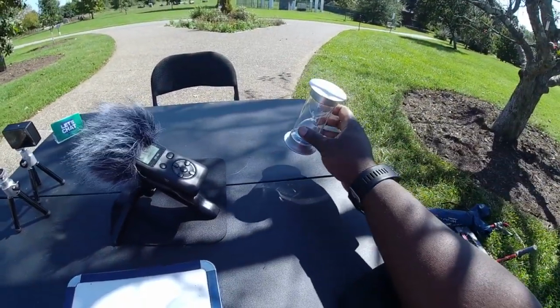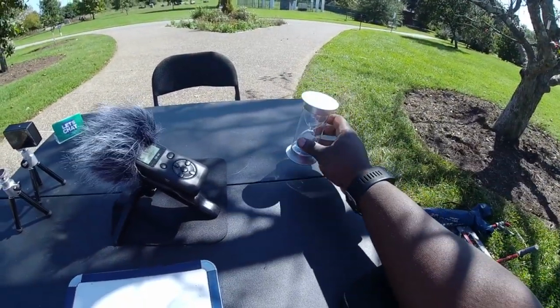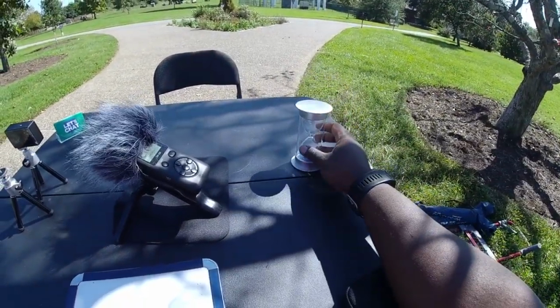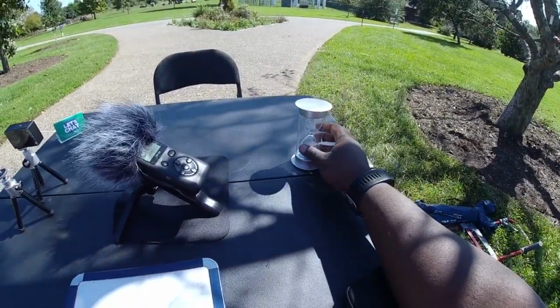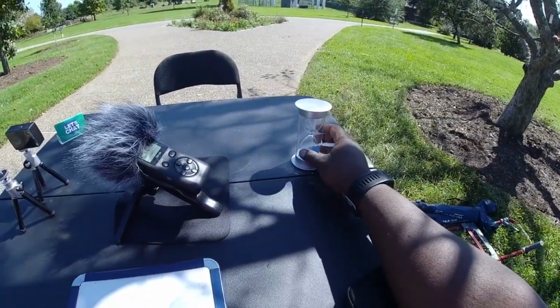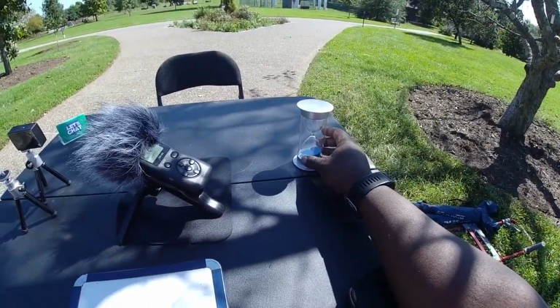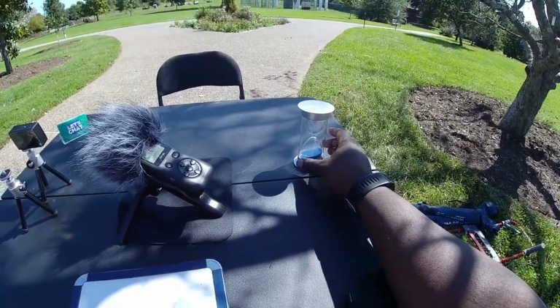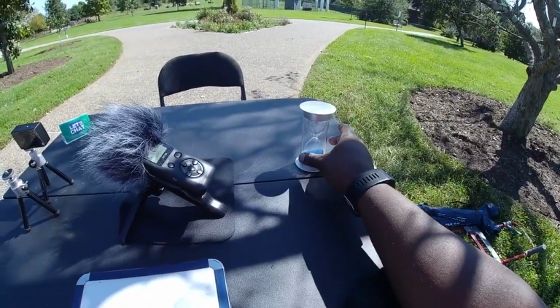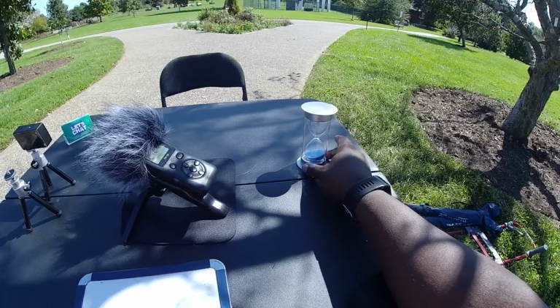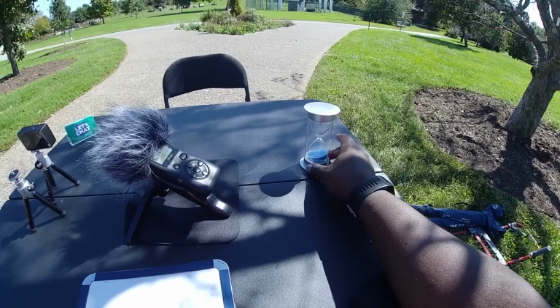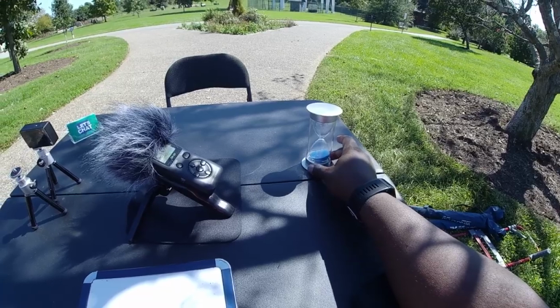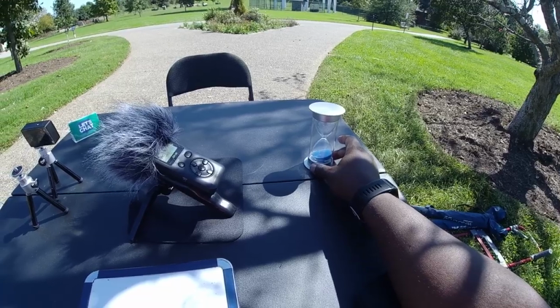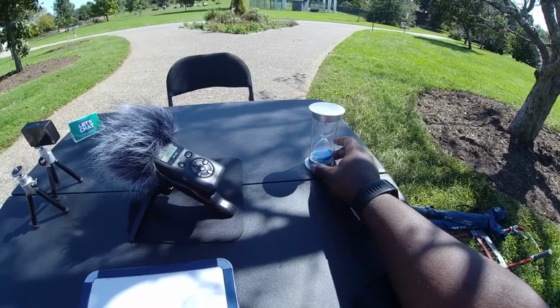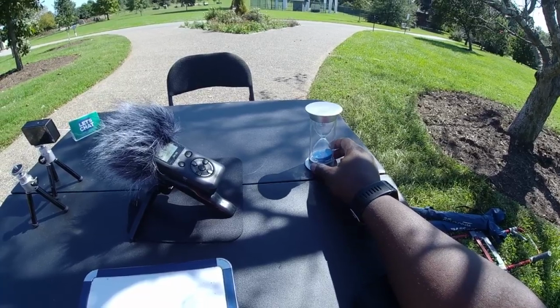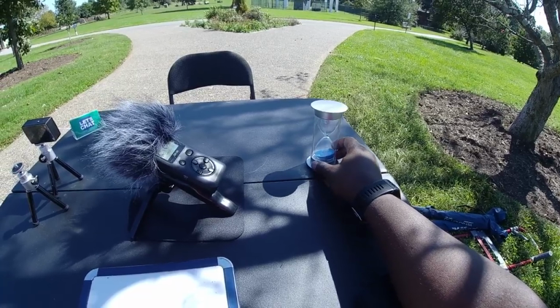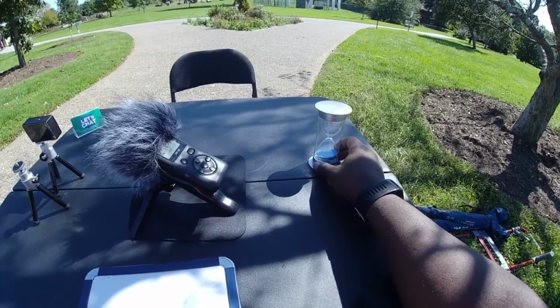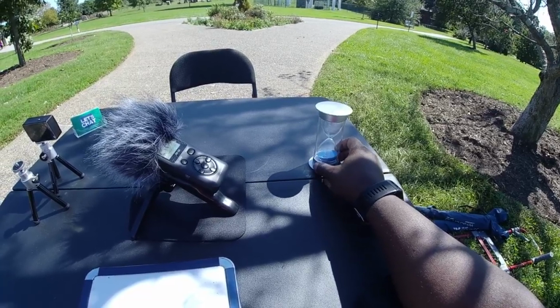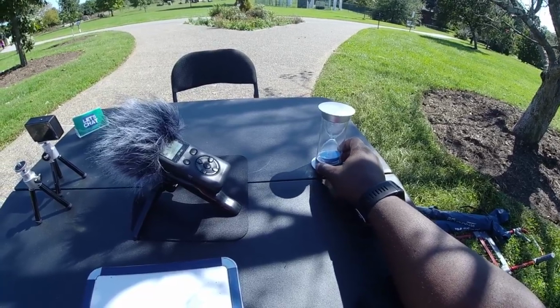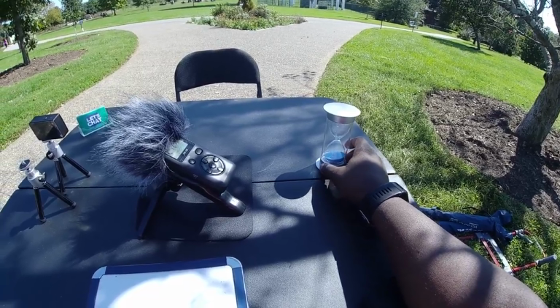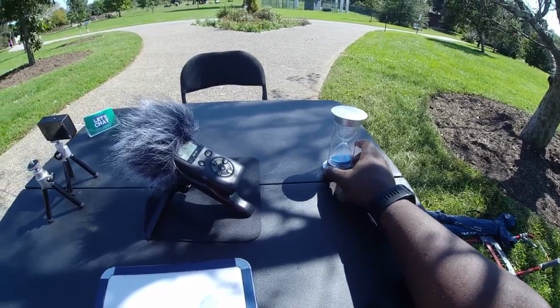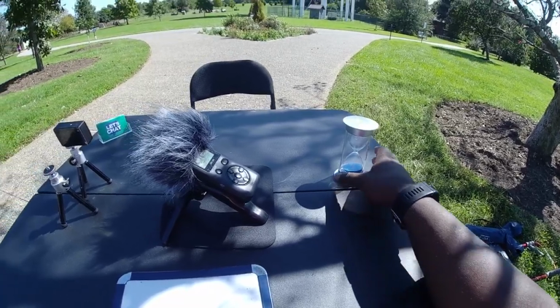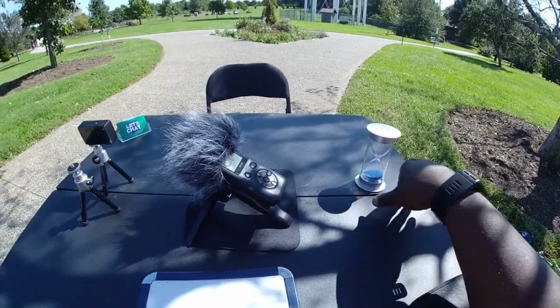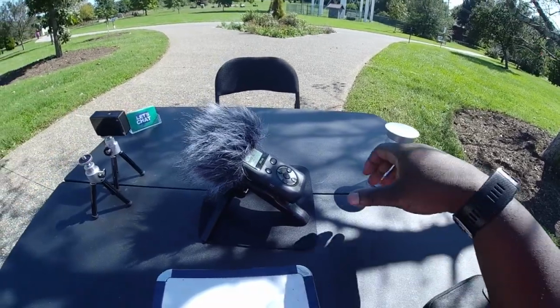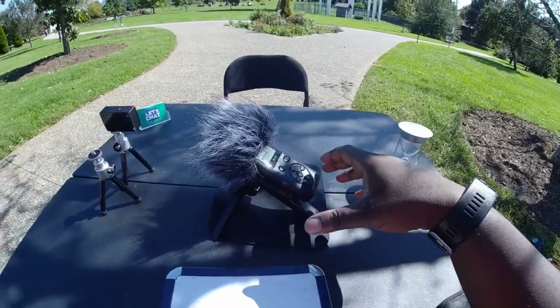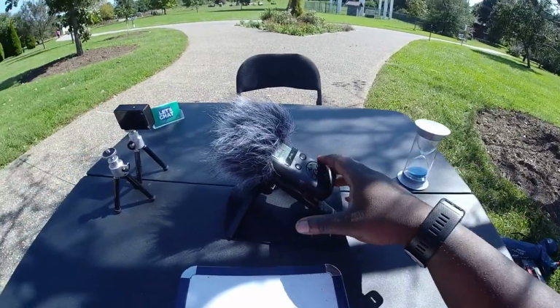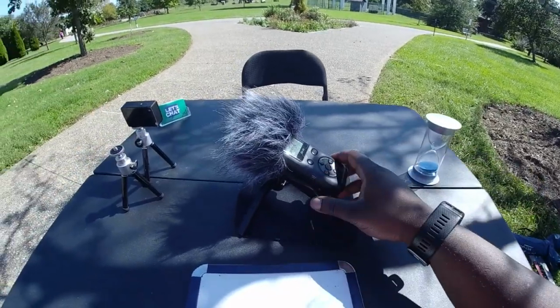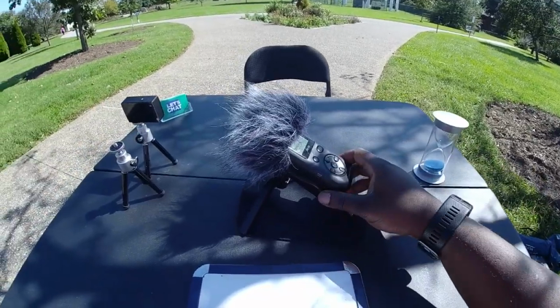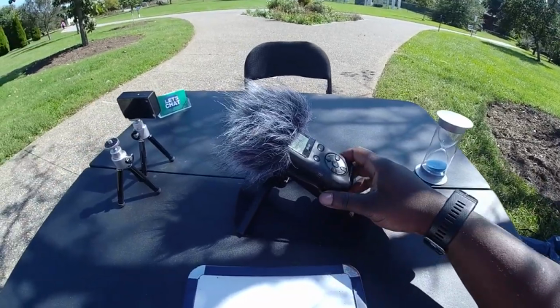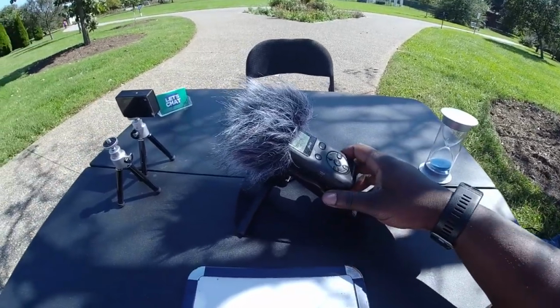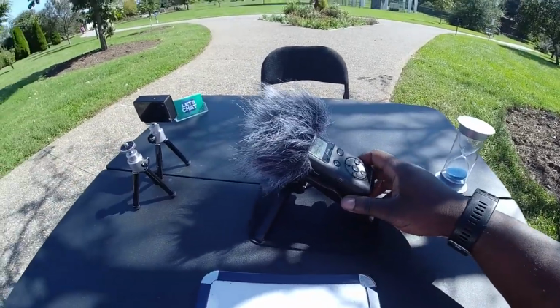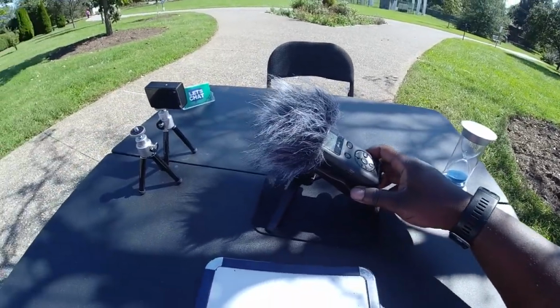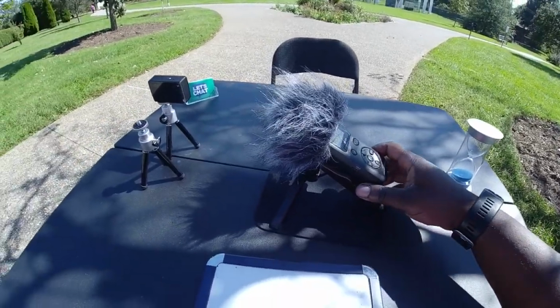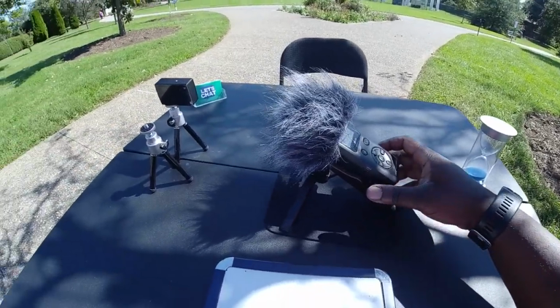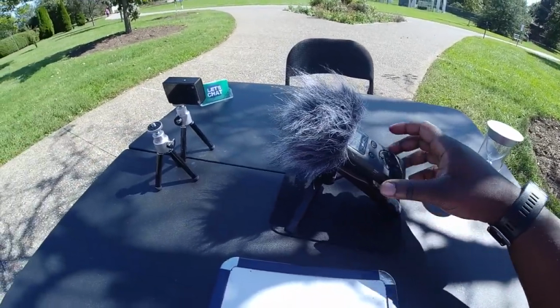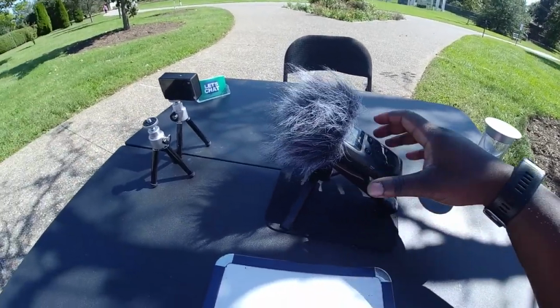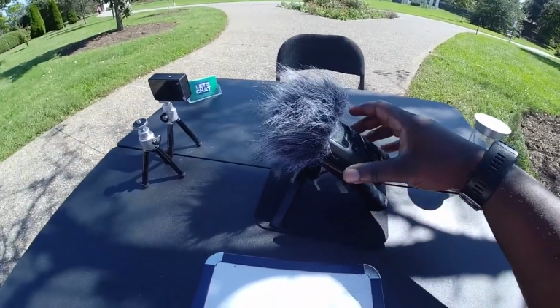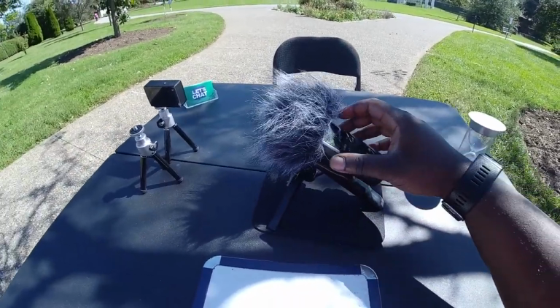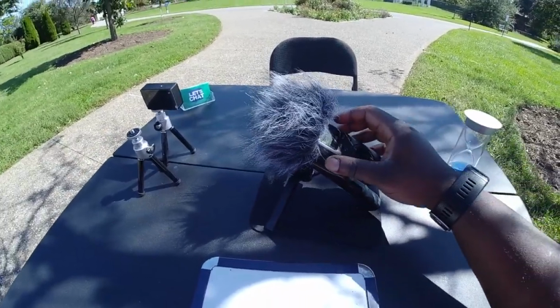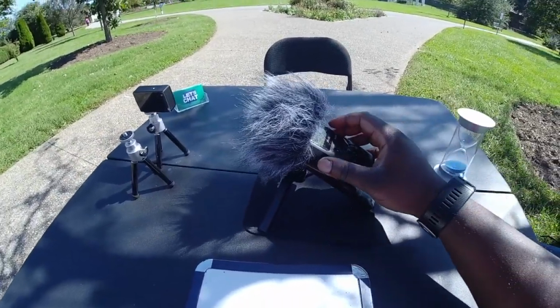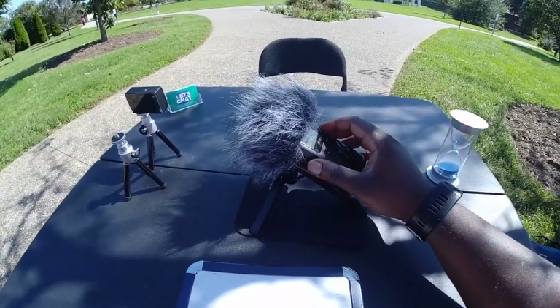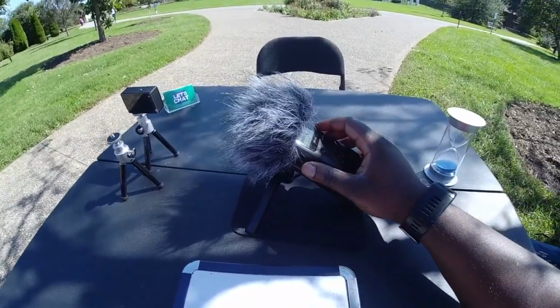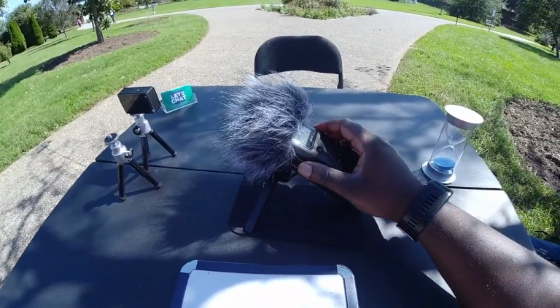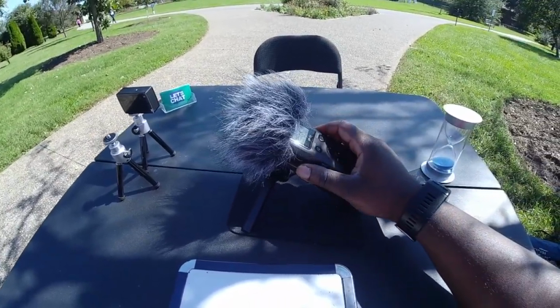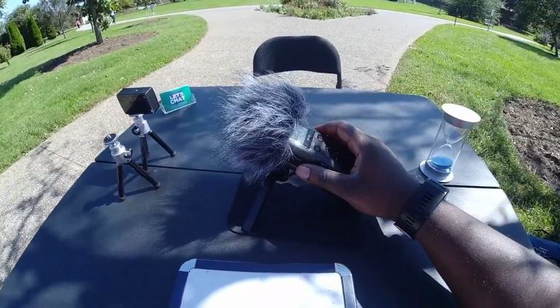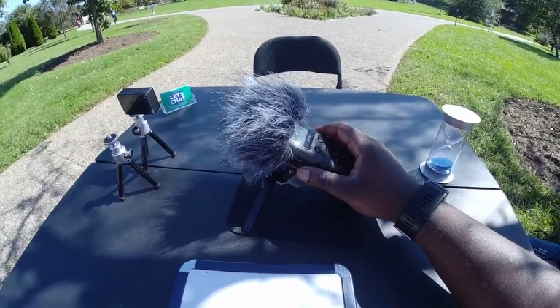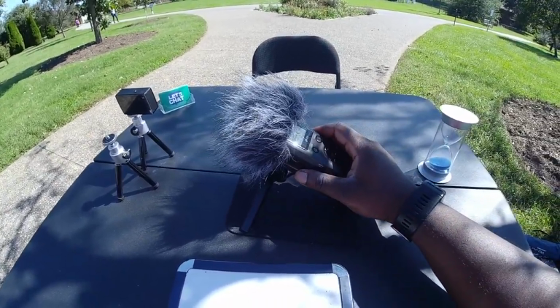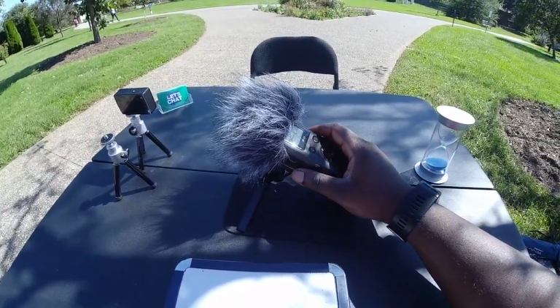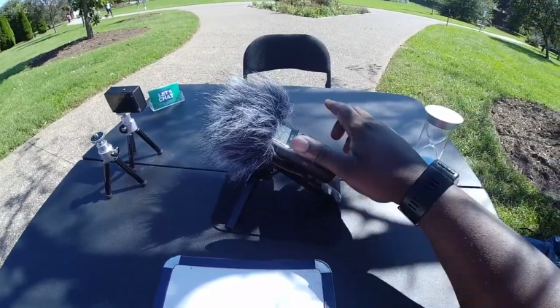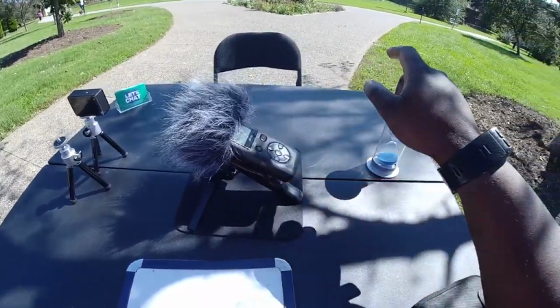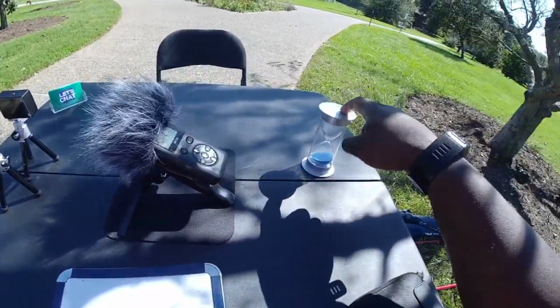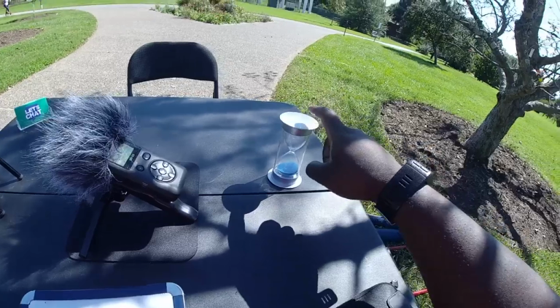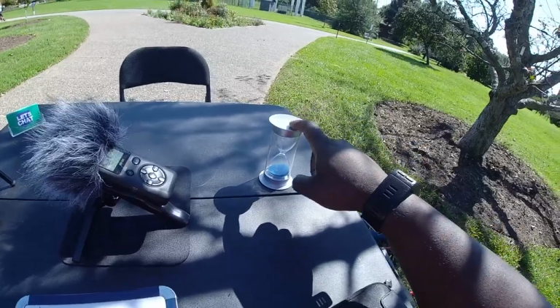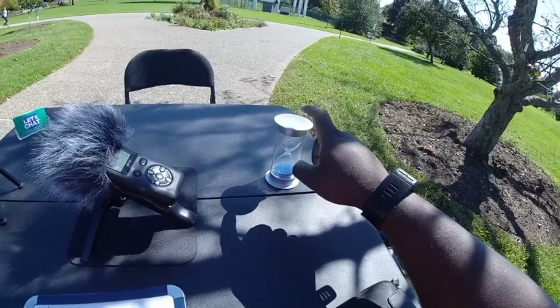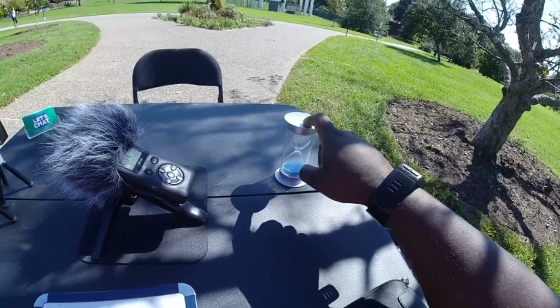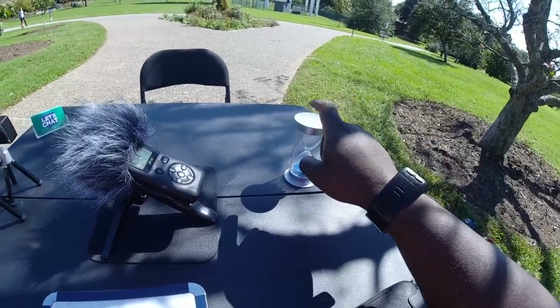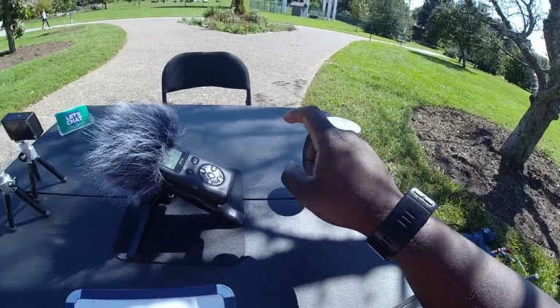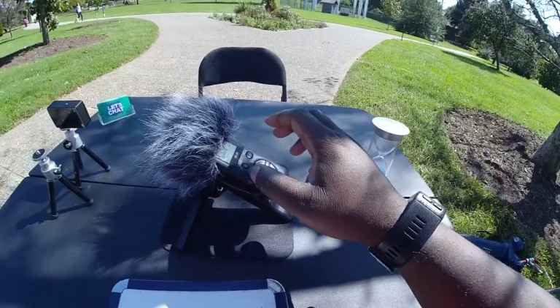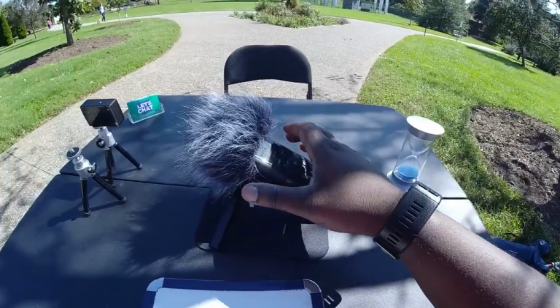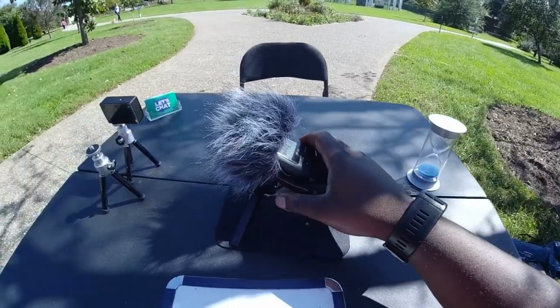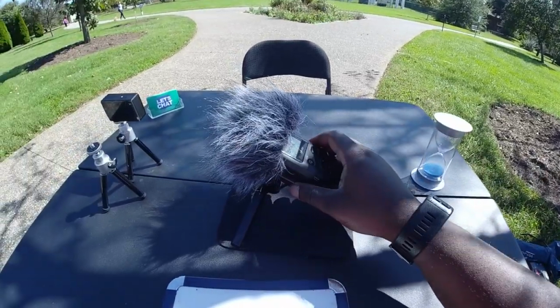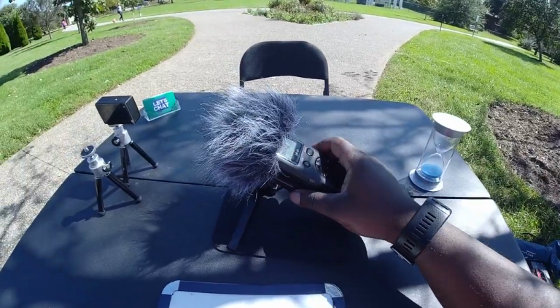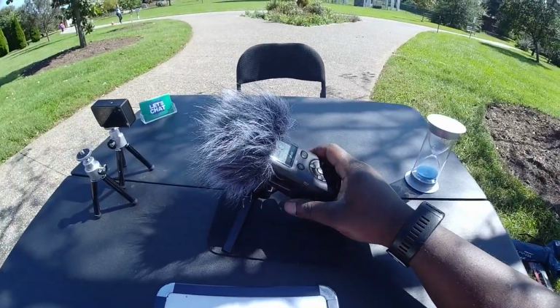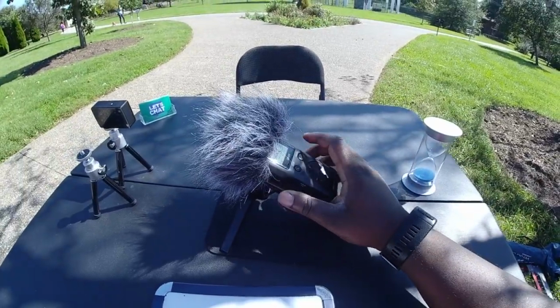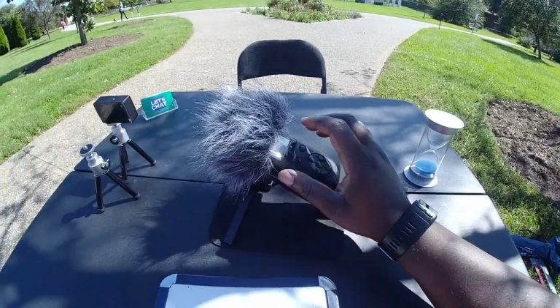Got my hourglass over here to the right of the table. Got my timepiece or my mic recorder, and we'll talk about why it's on the right table in a quick second.